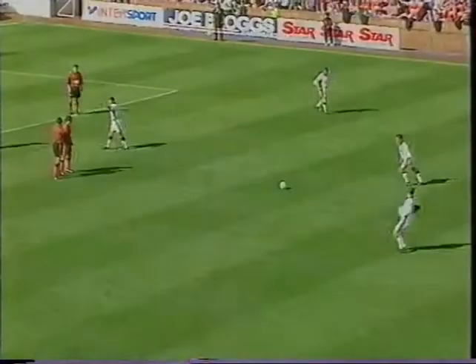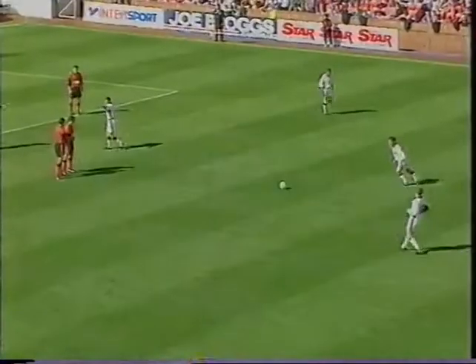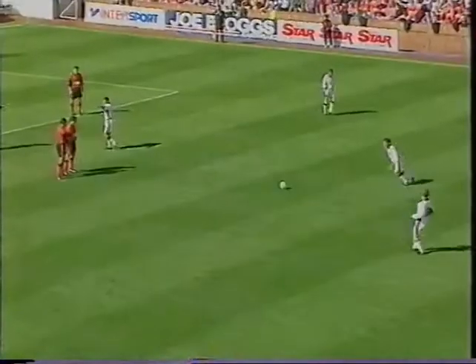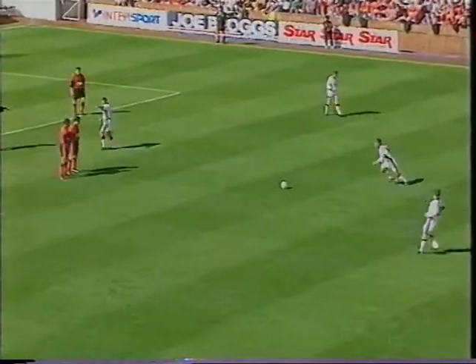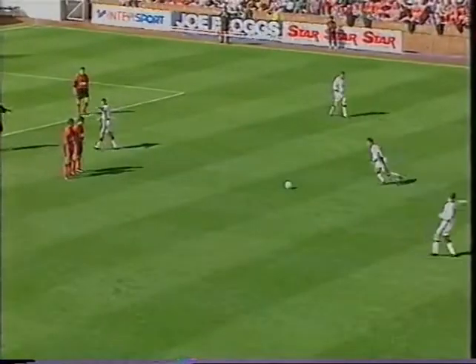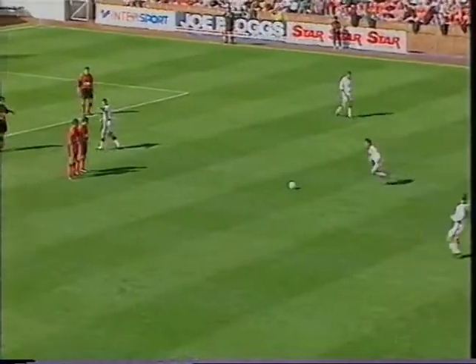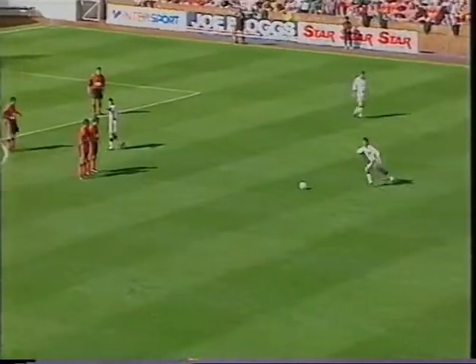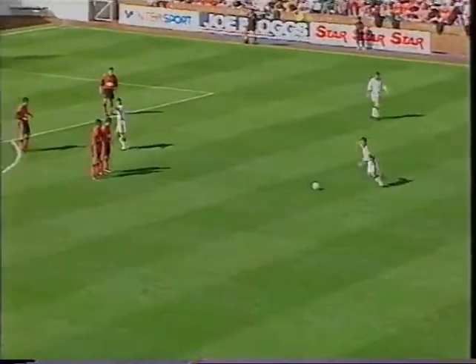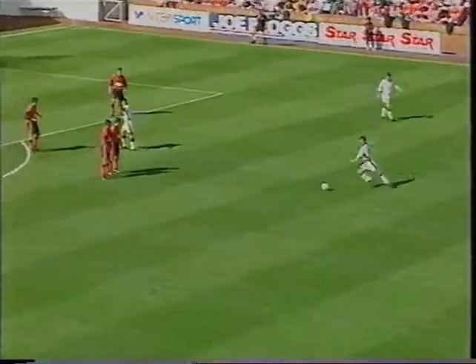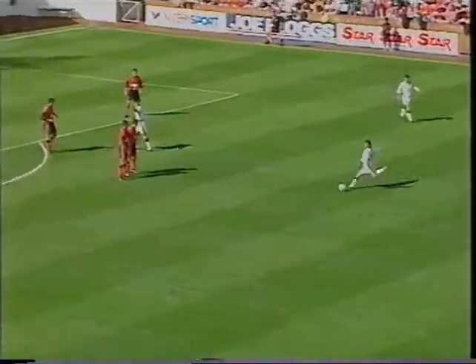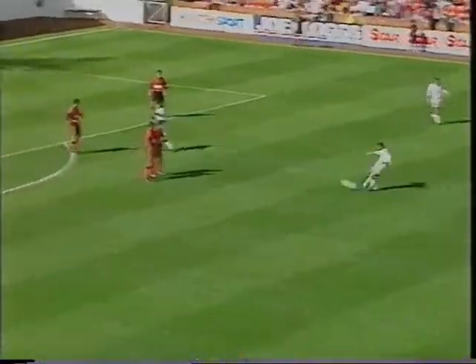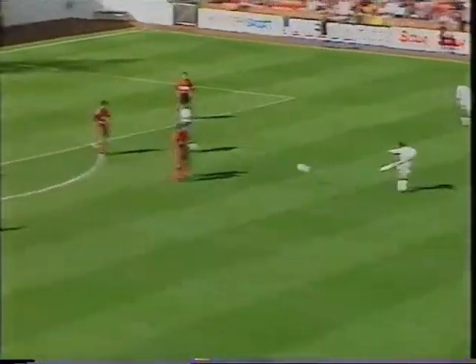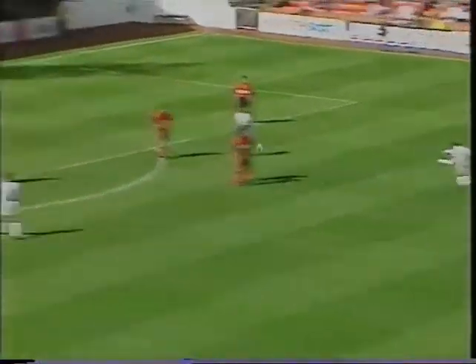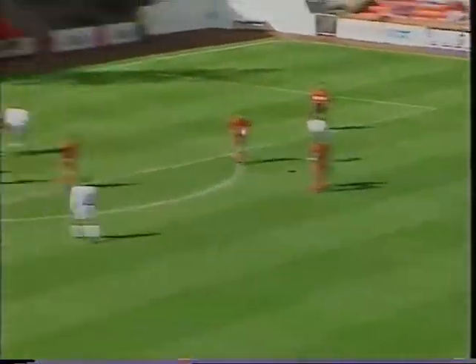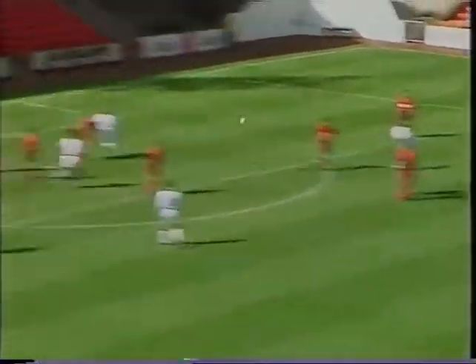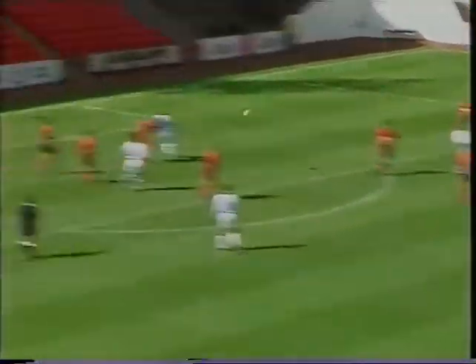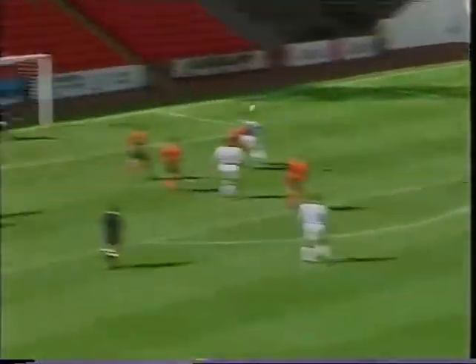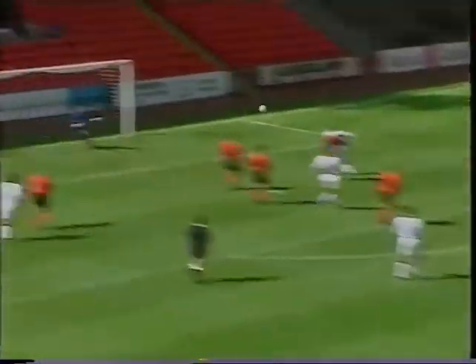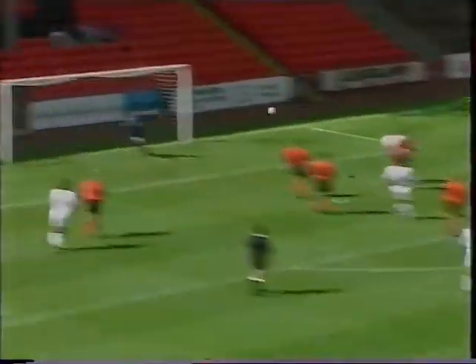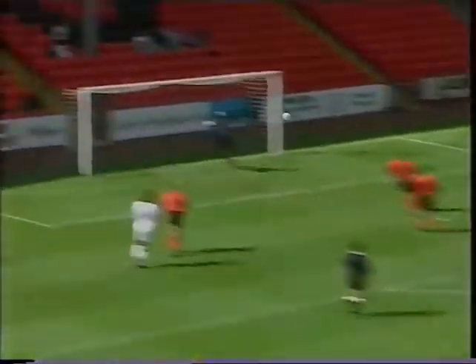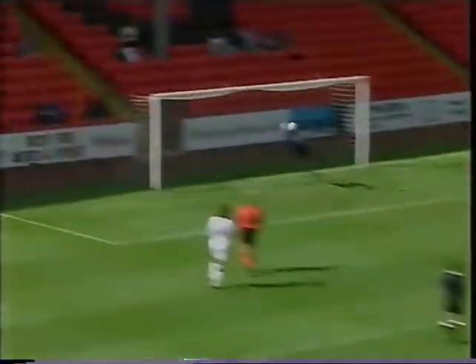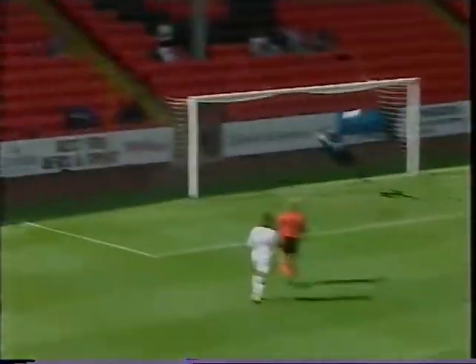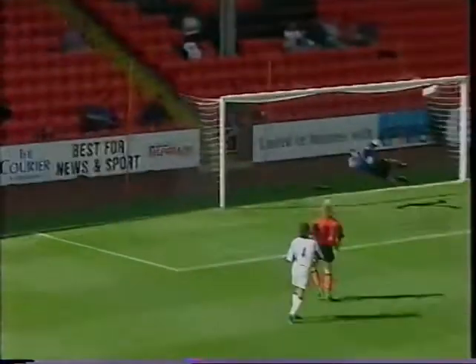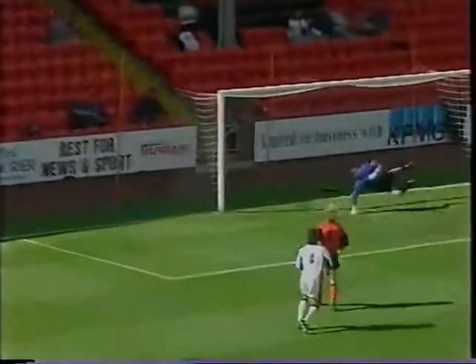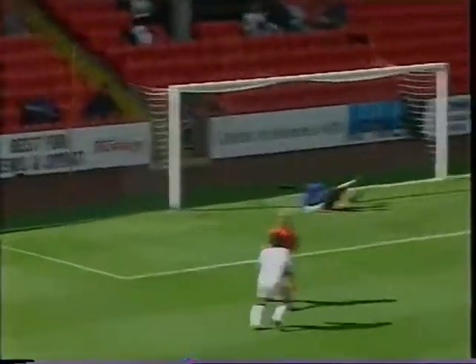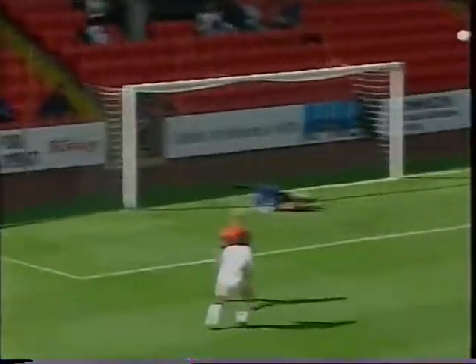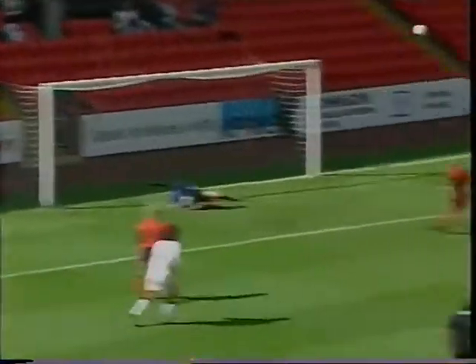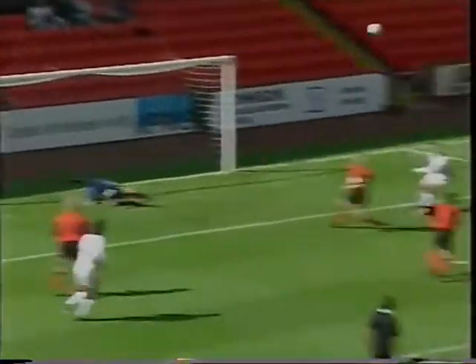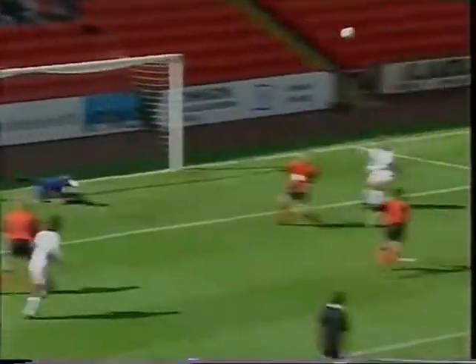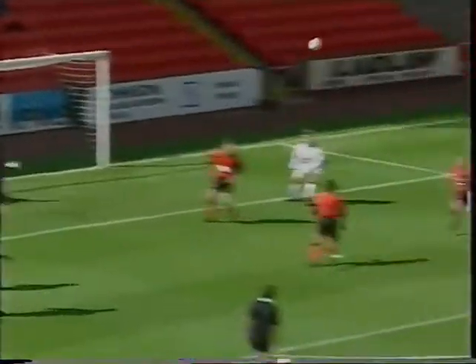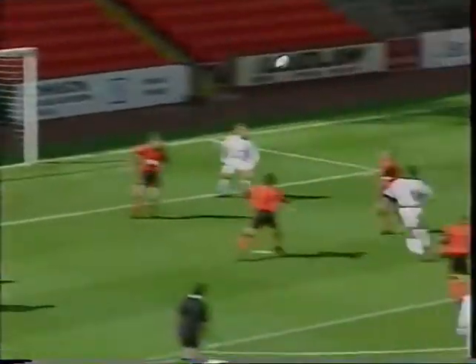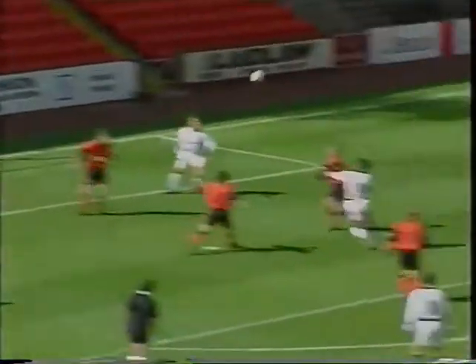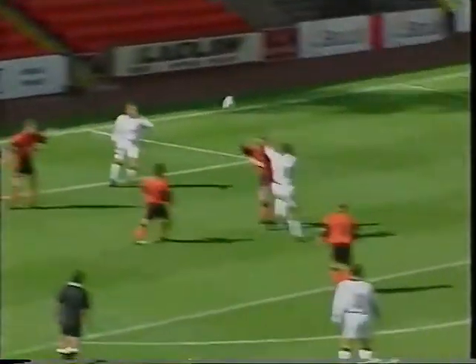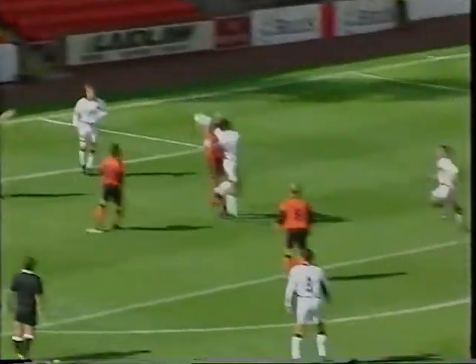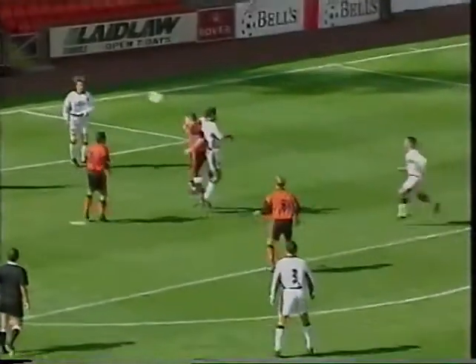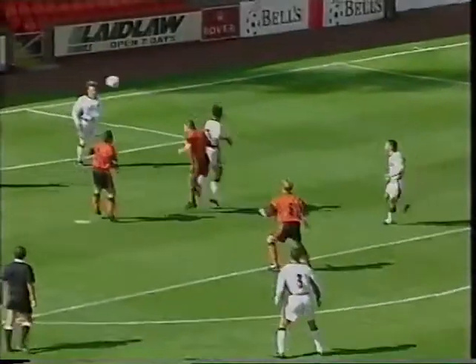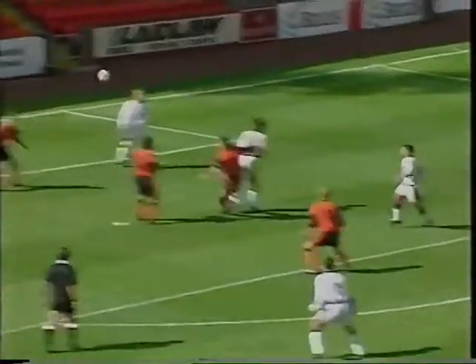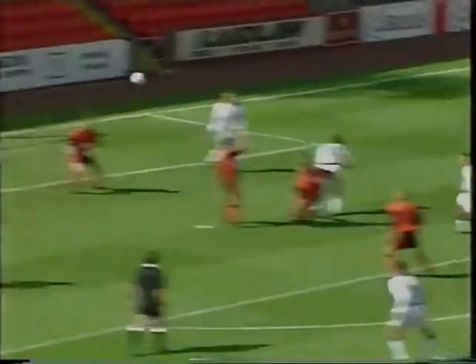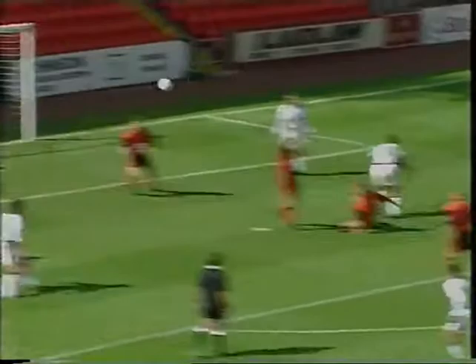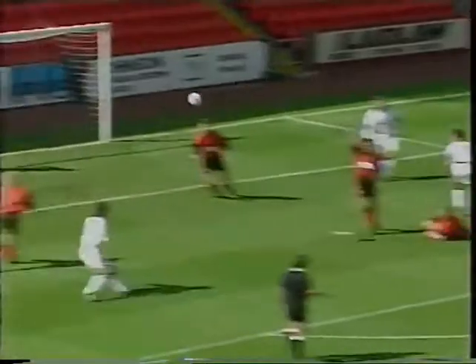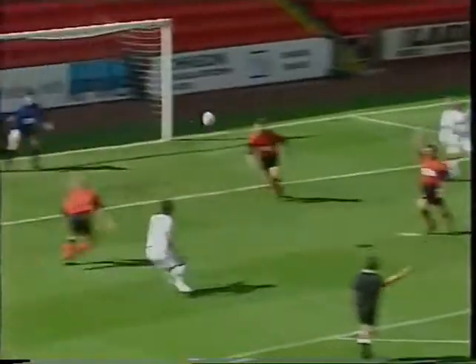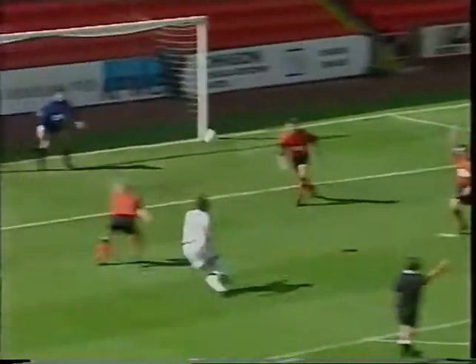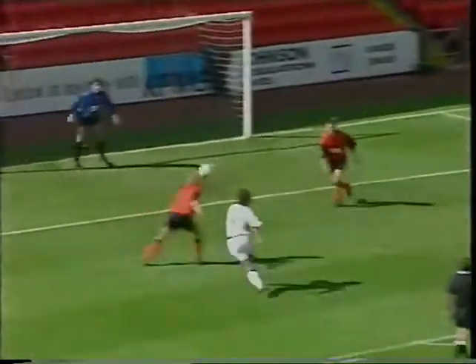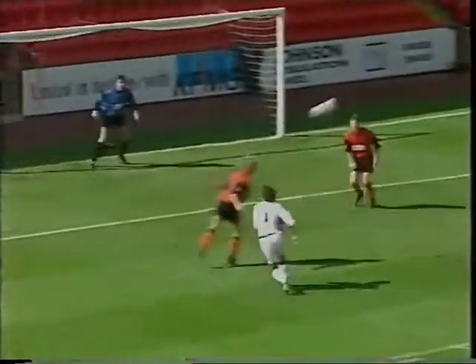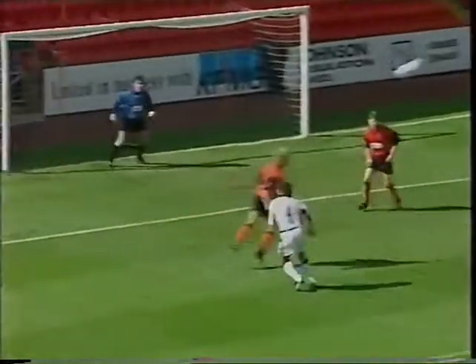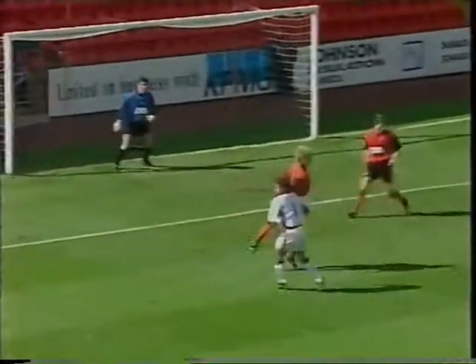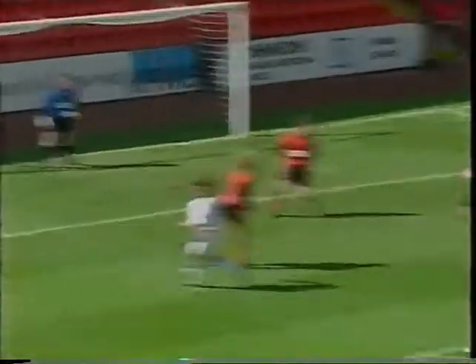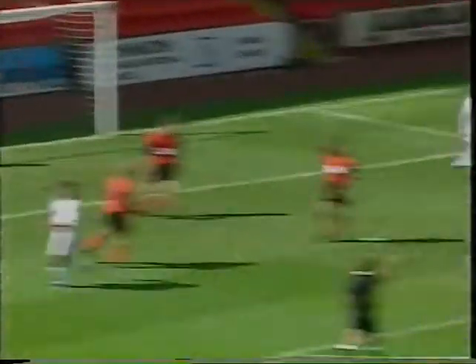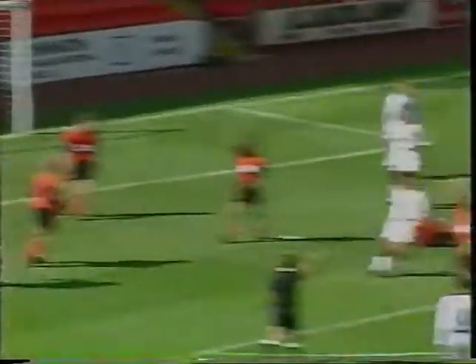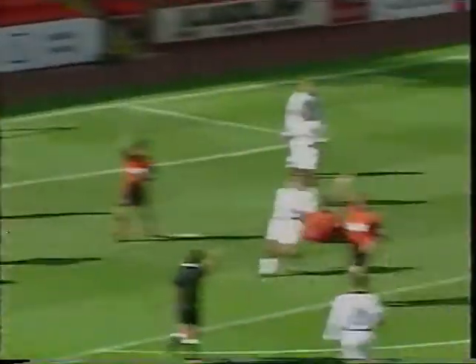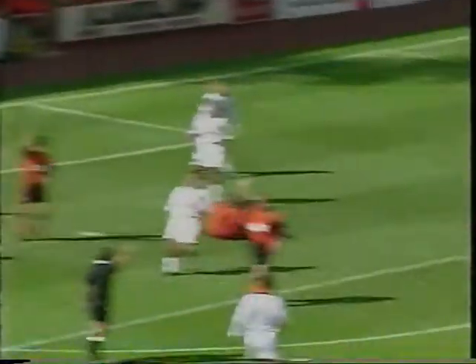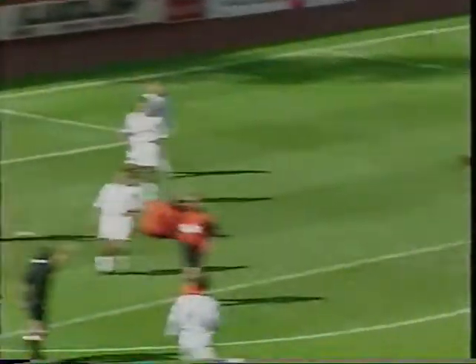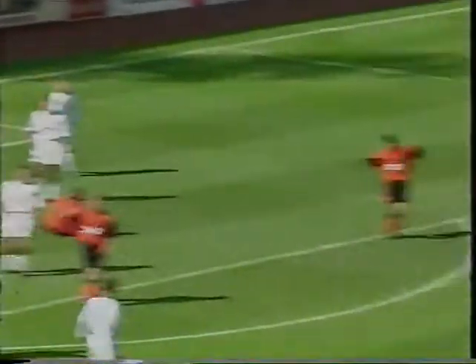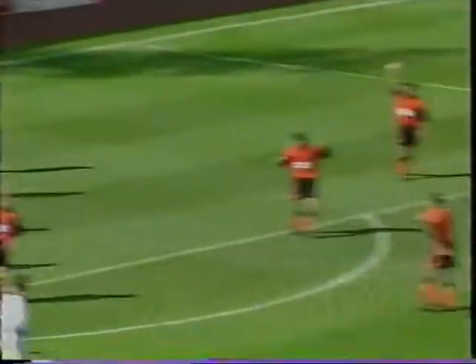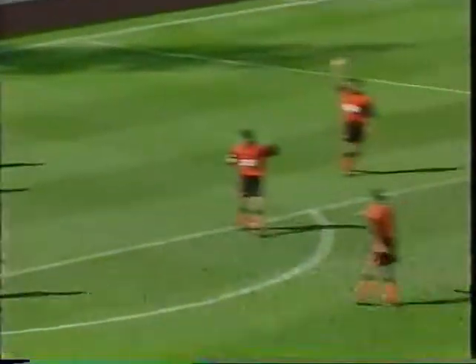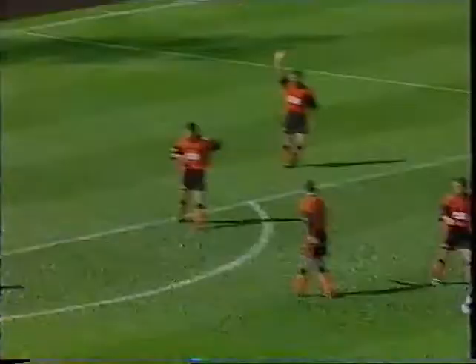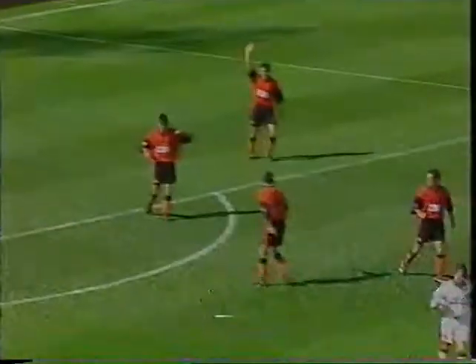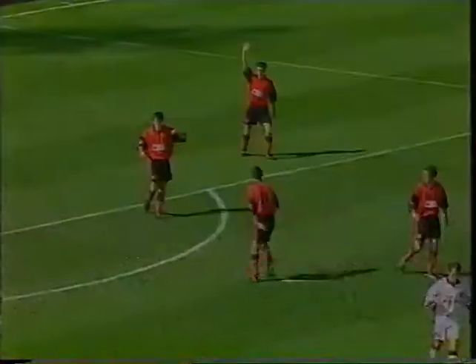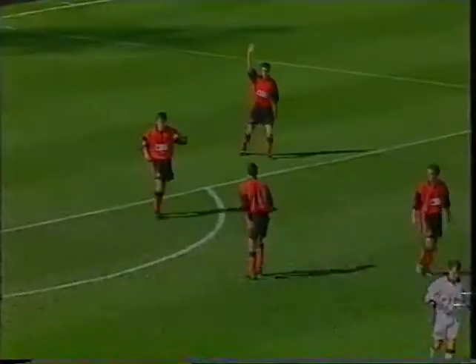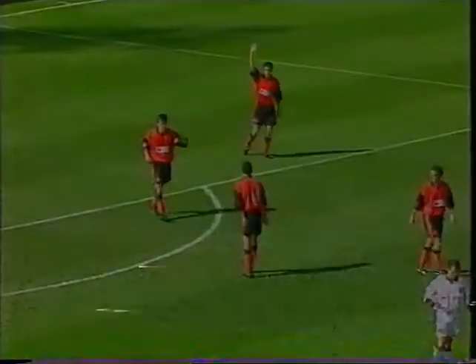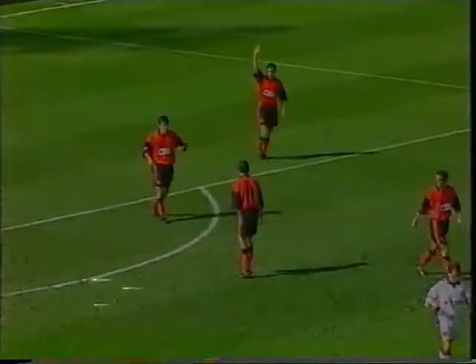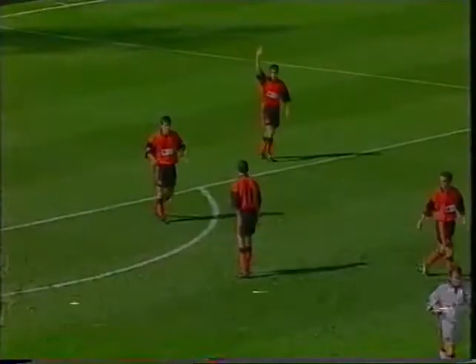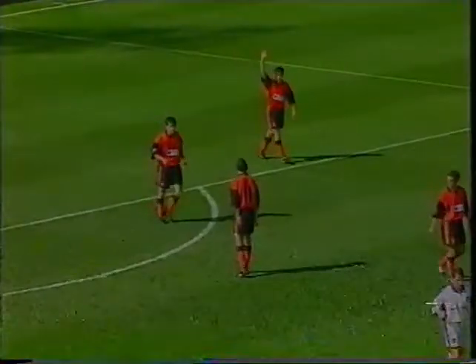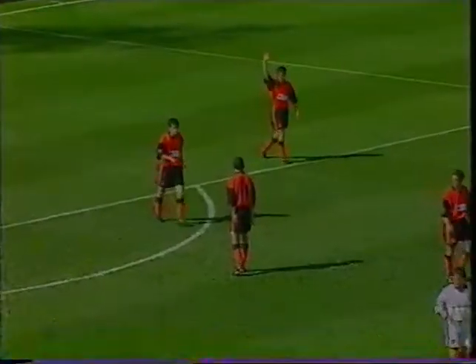Into the second half and watch this one again from Billy Davis. Great strike. And somehow Ali Maxwell gets it away.